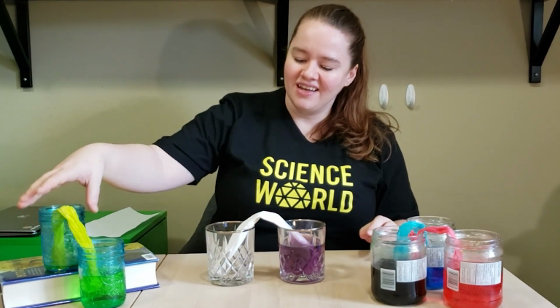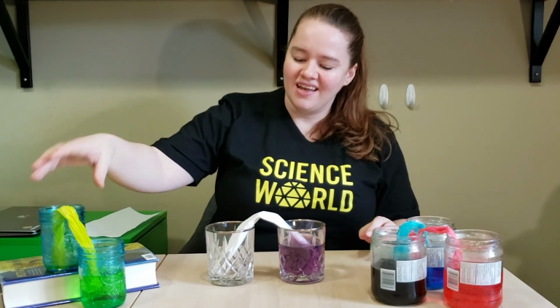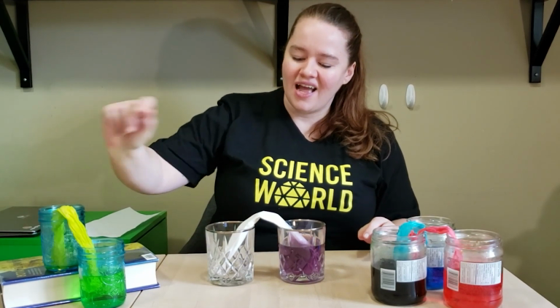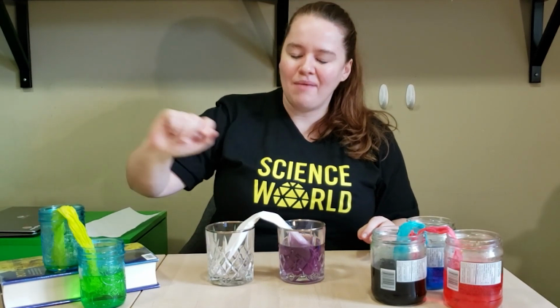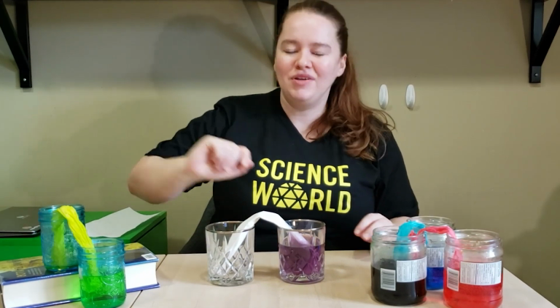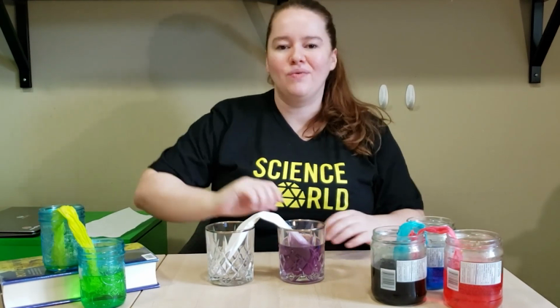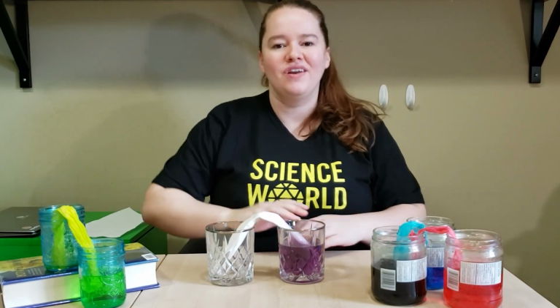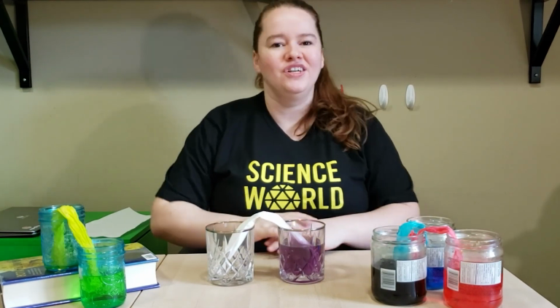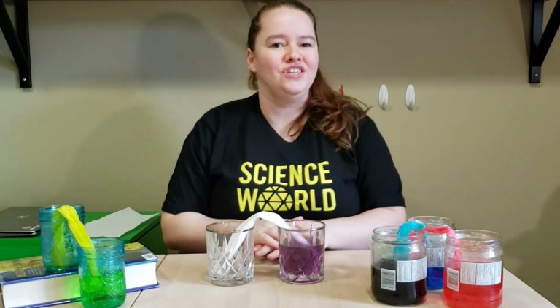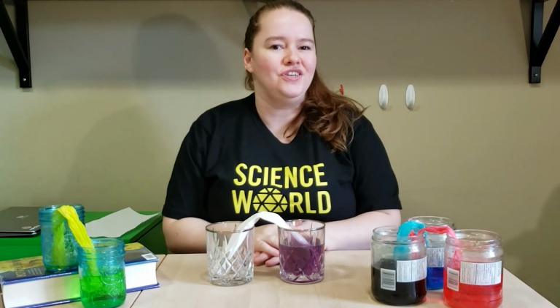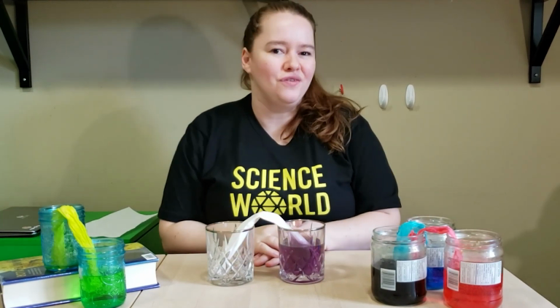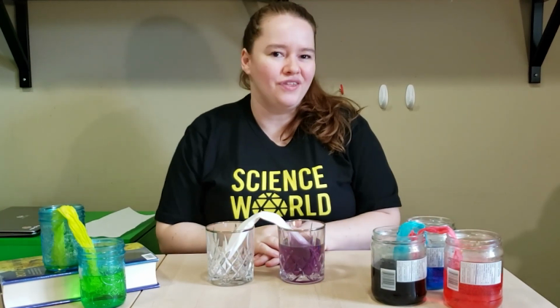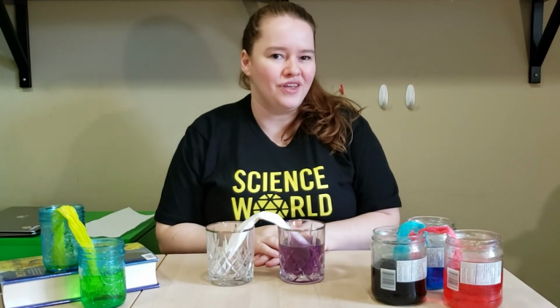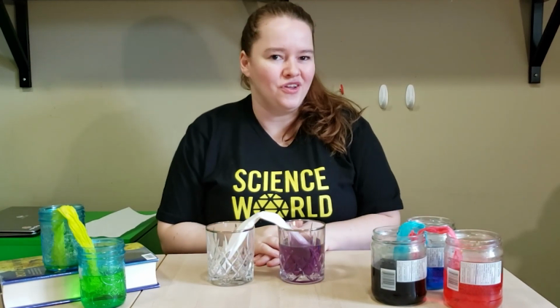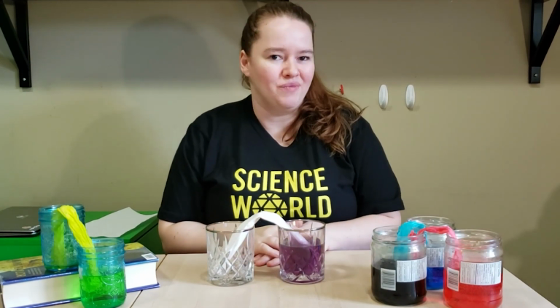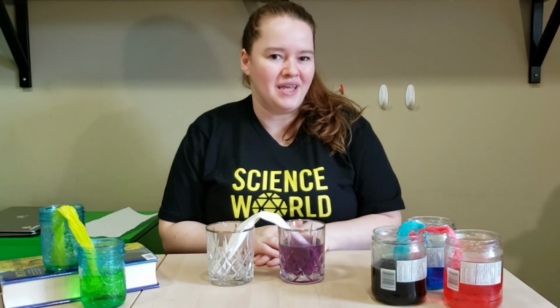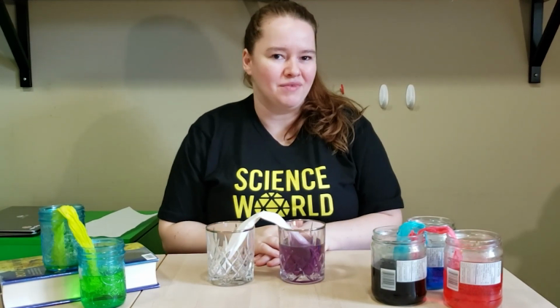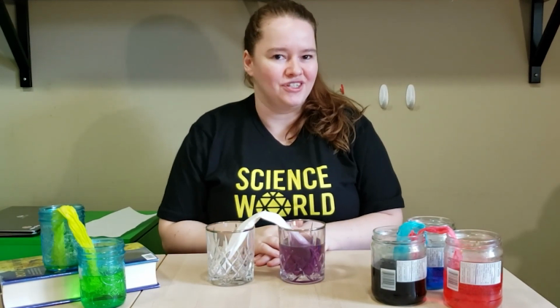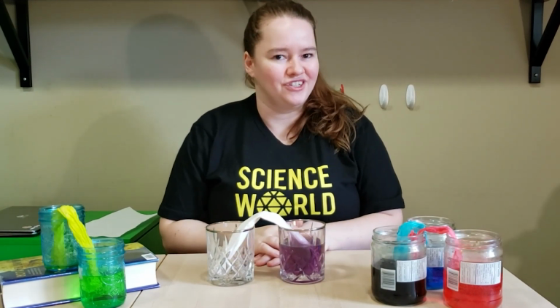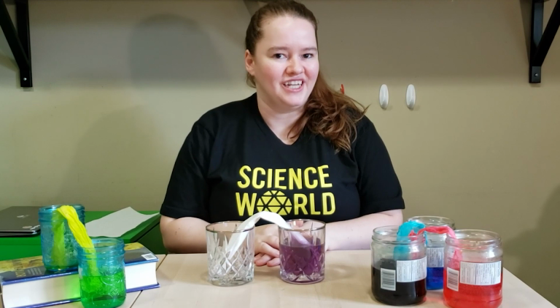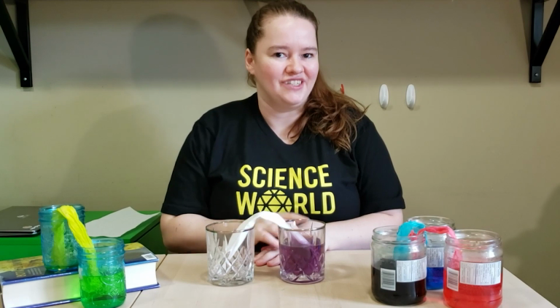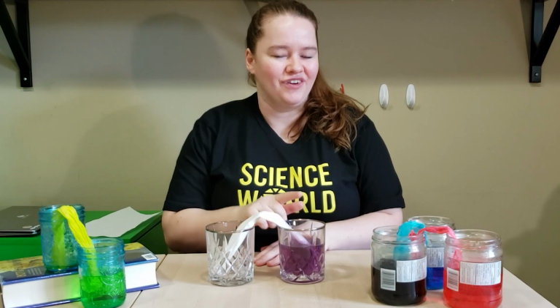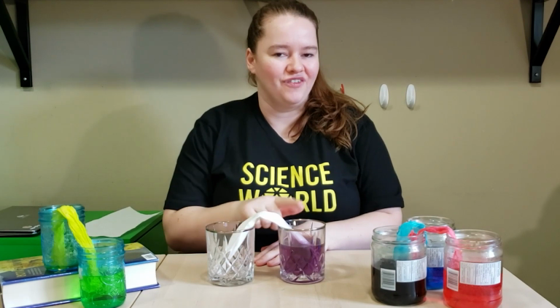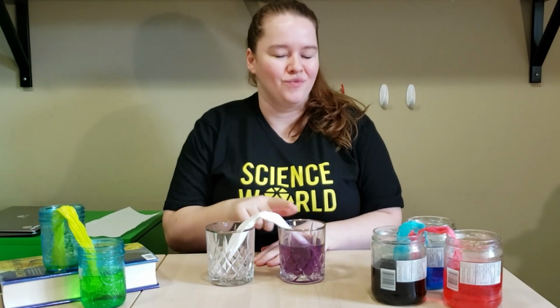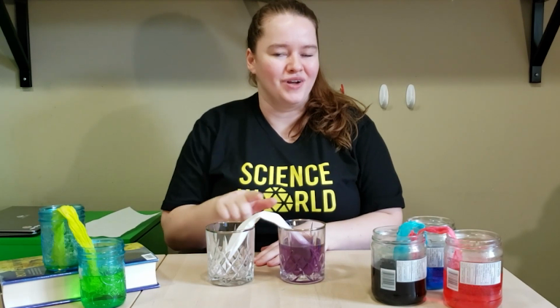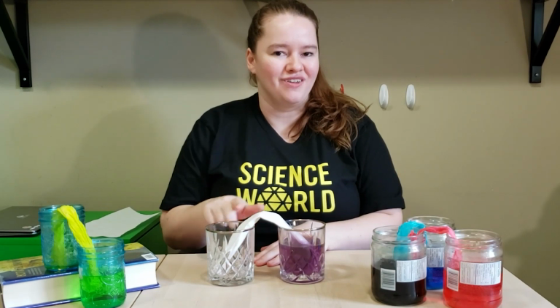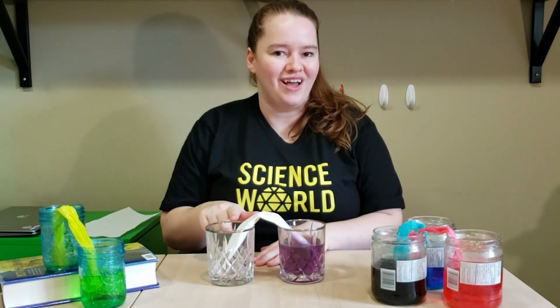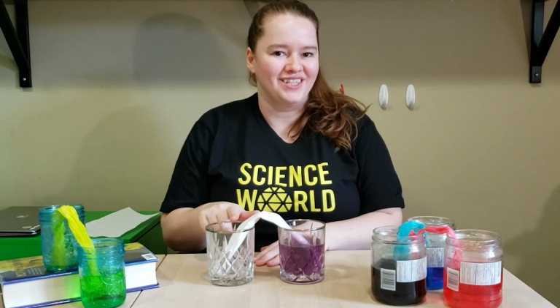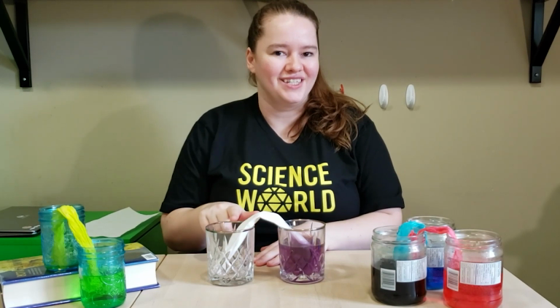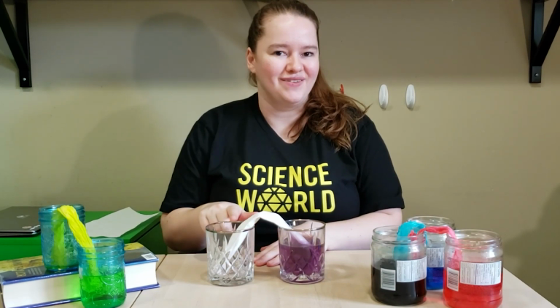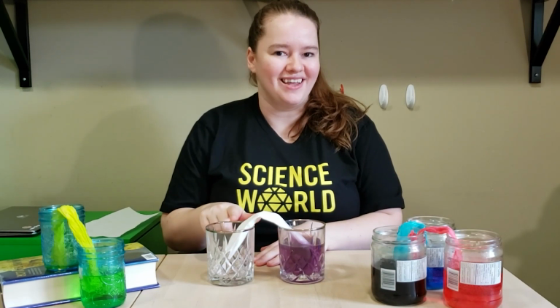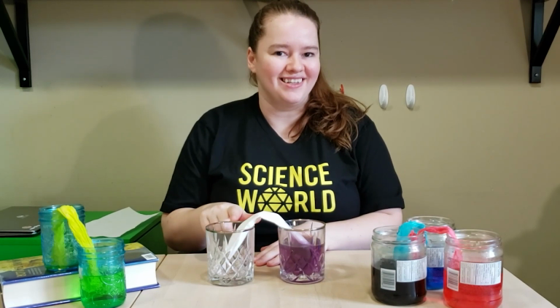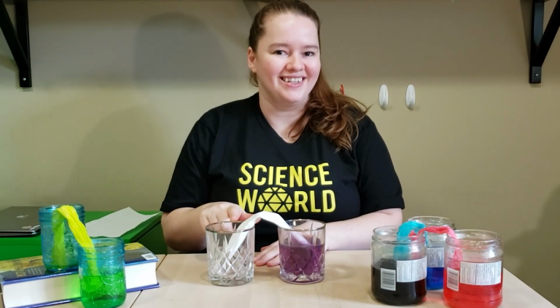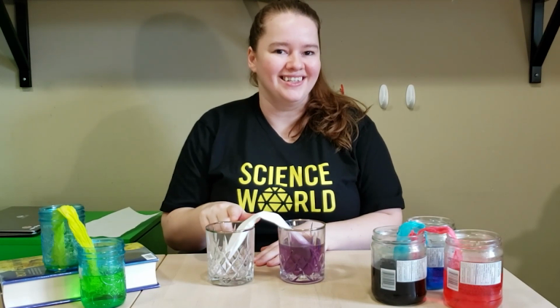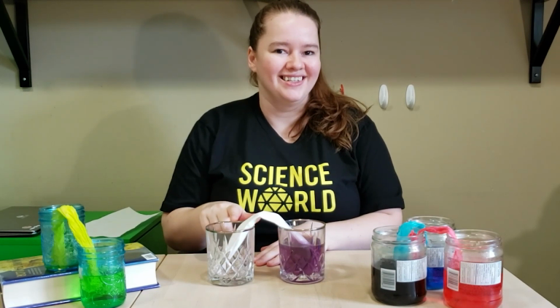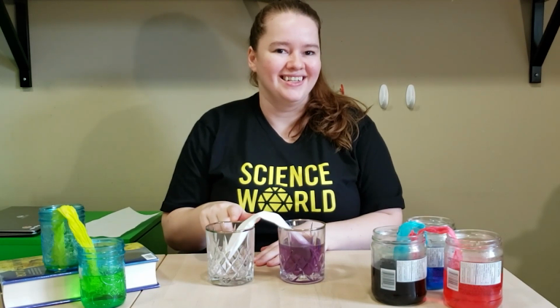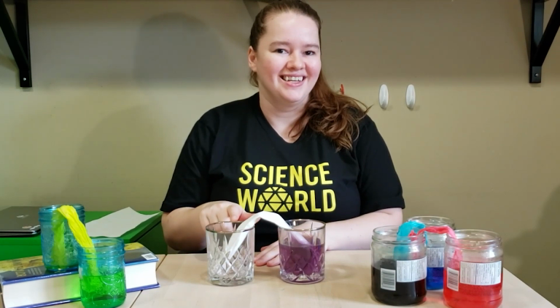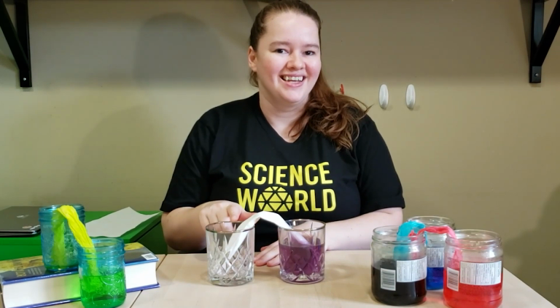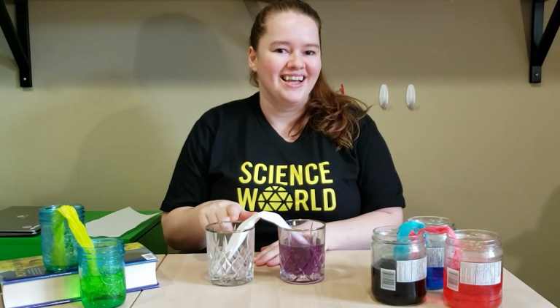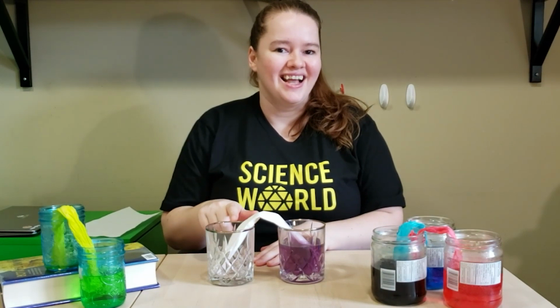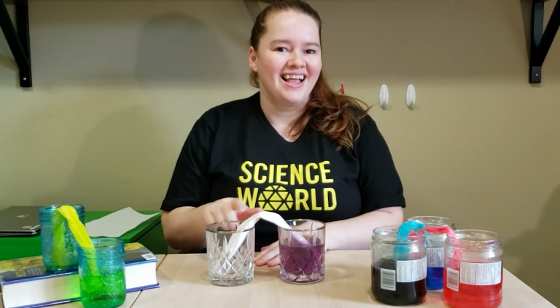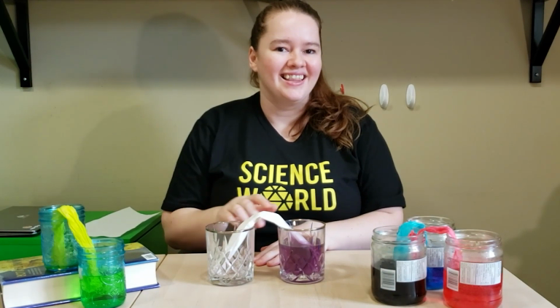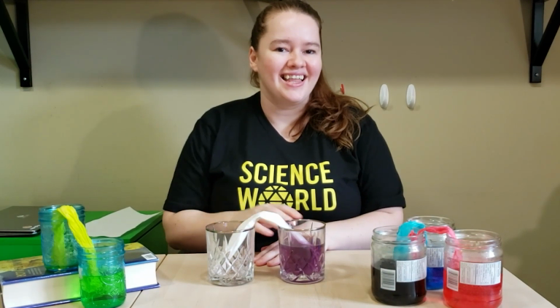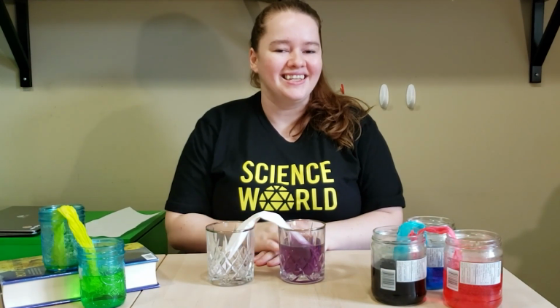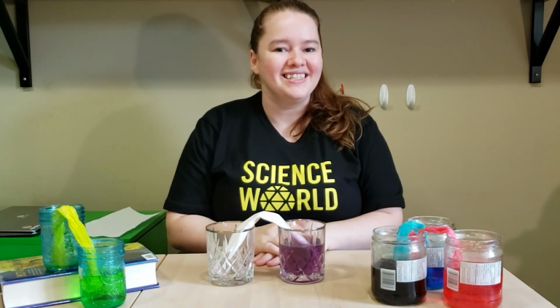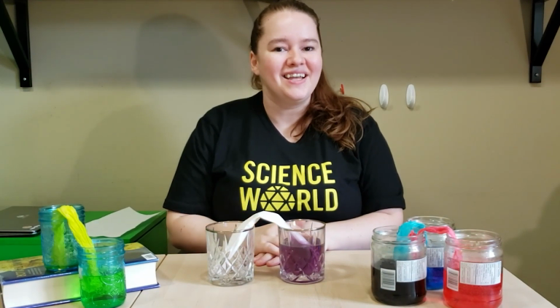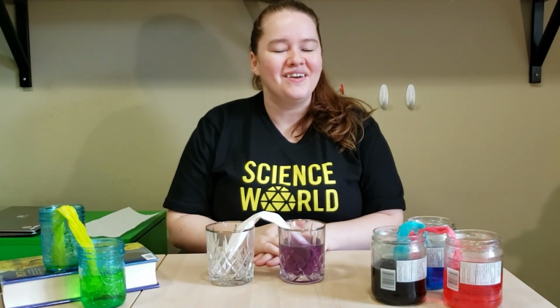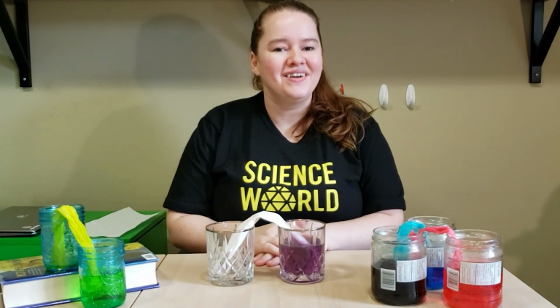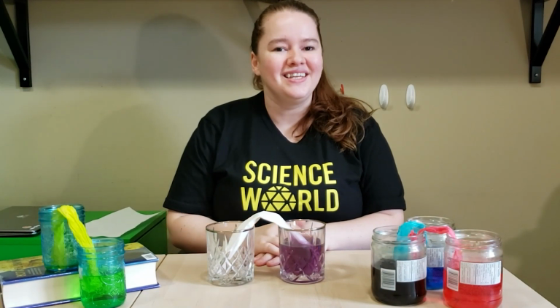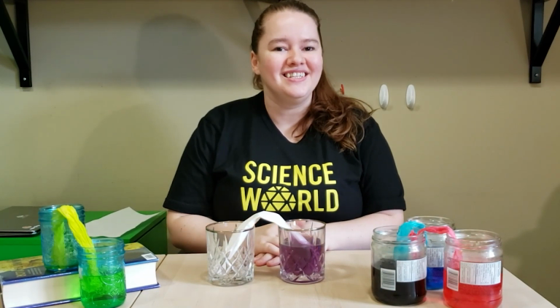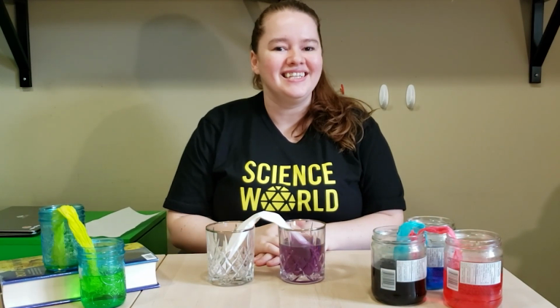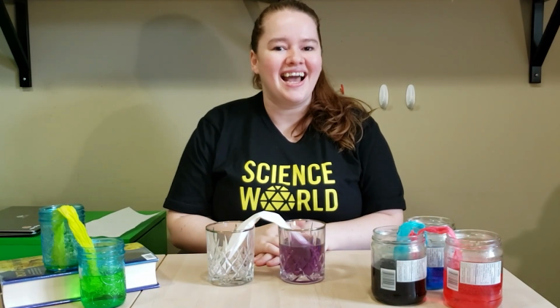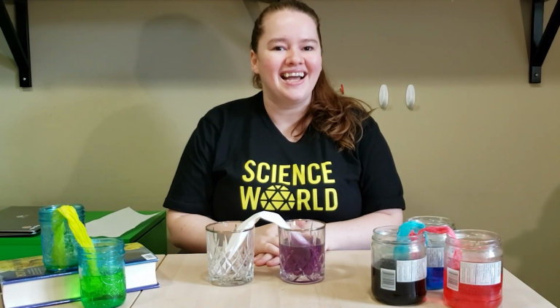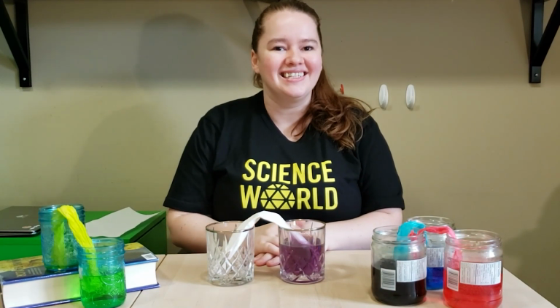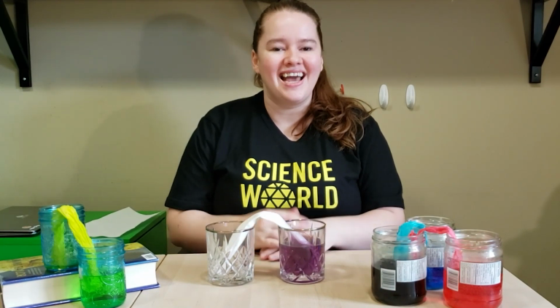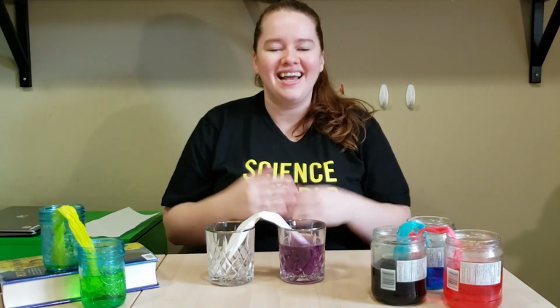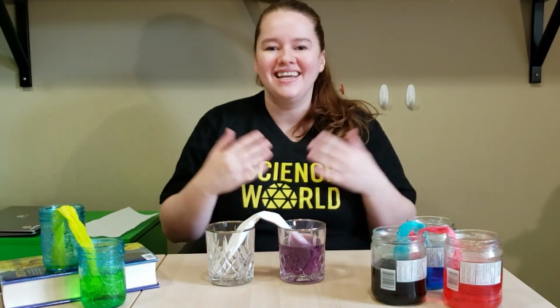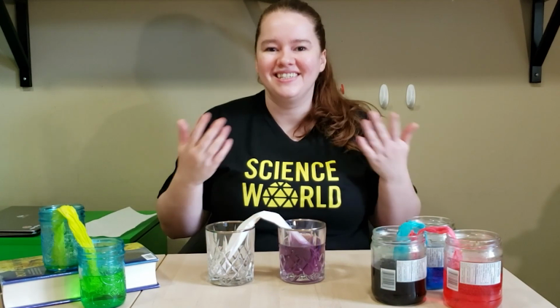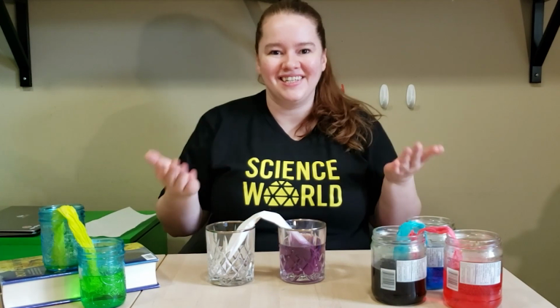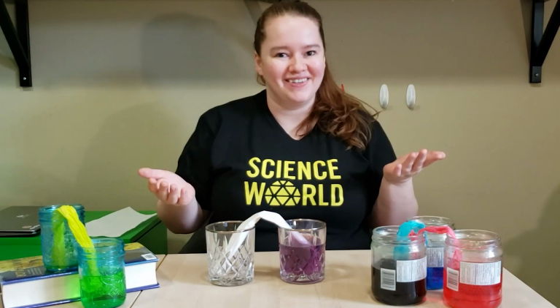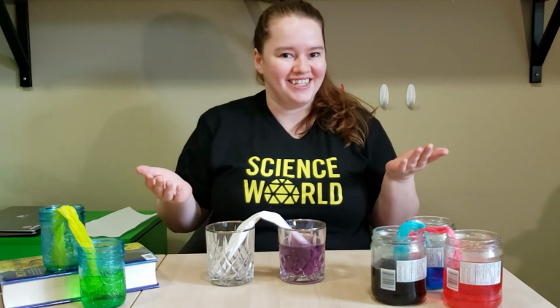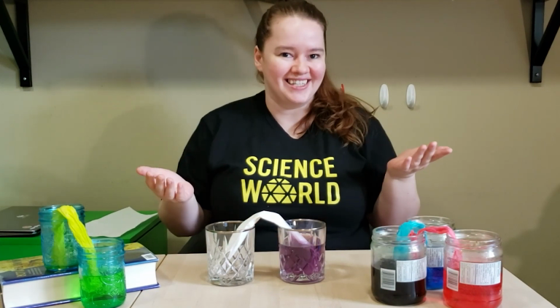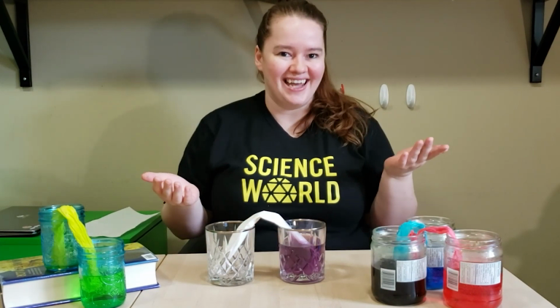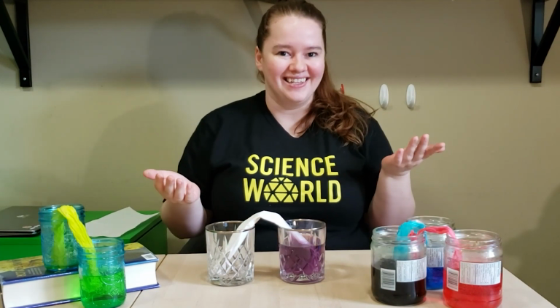How much water do you think you'll be able to transfer from one glass to another? Let us know using the hashtag show us your science.